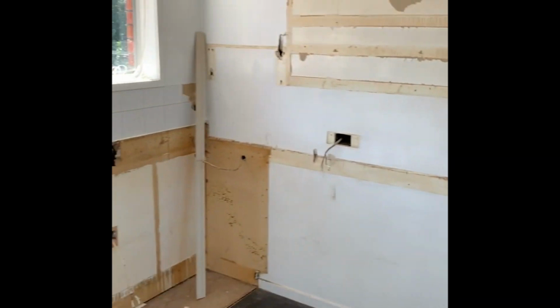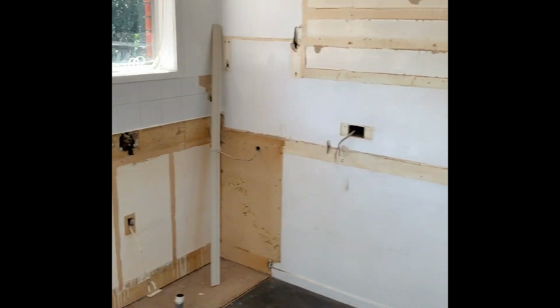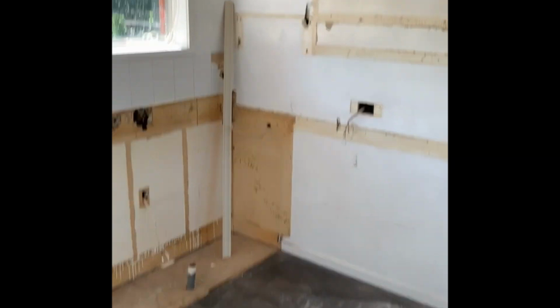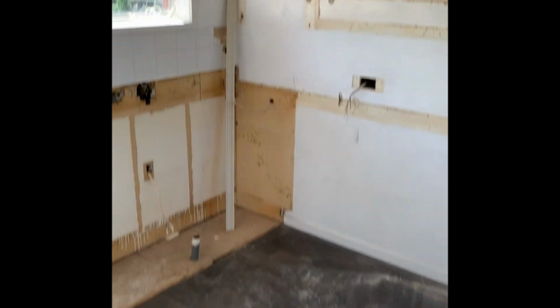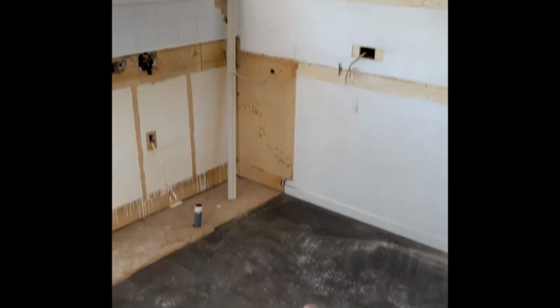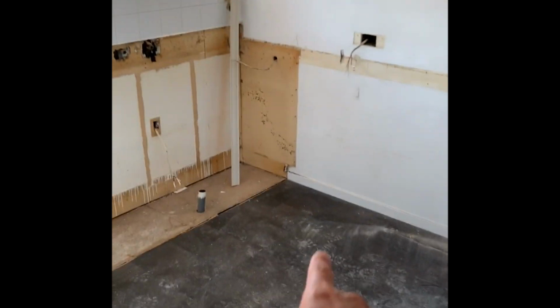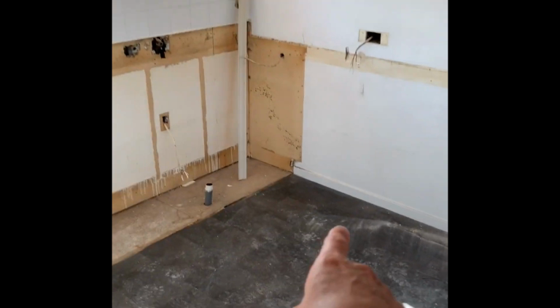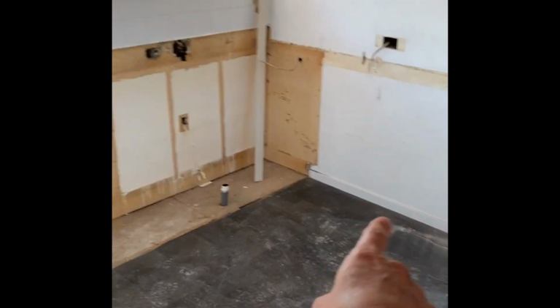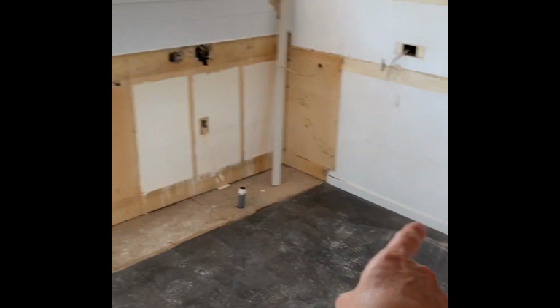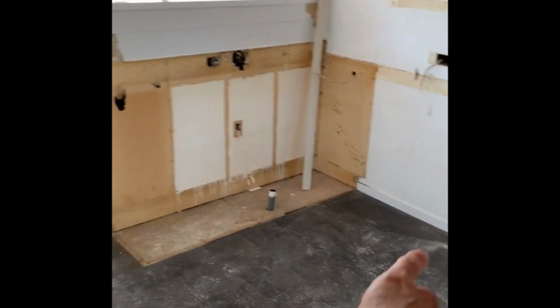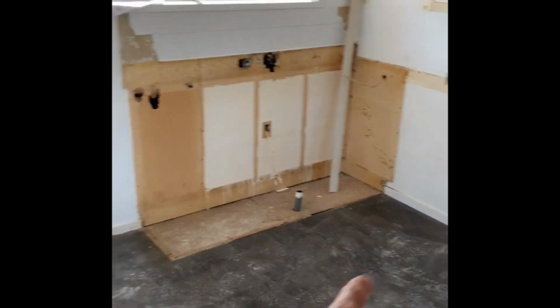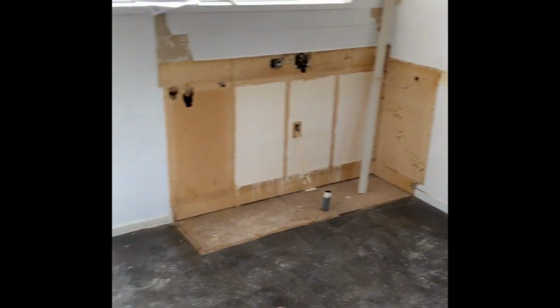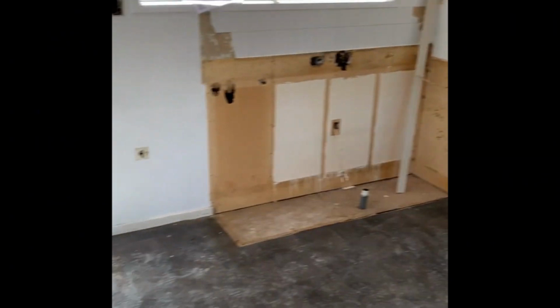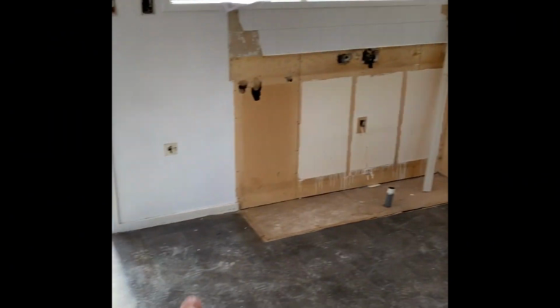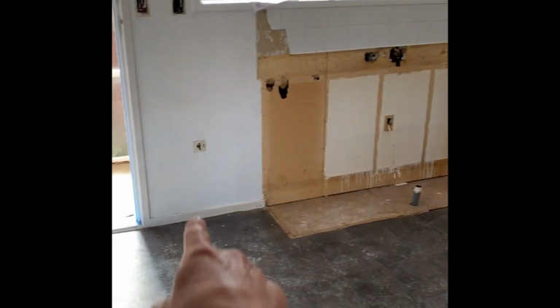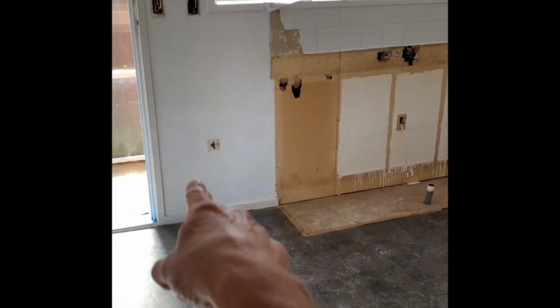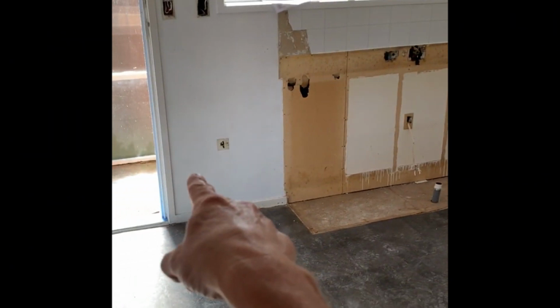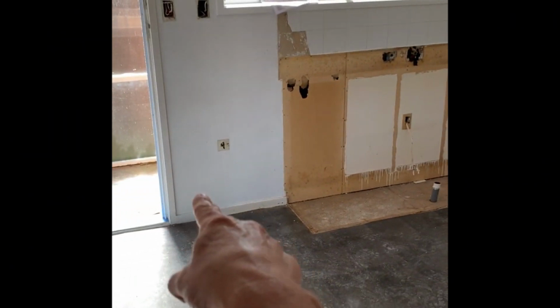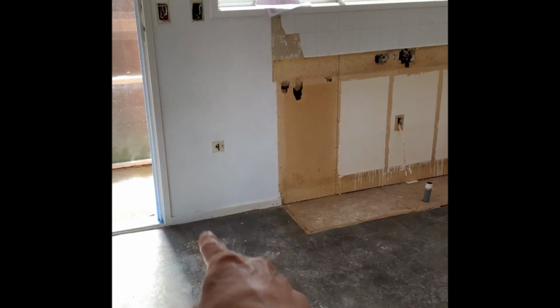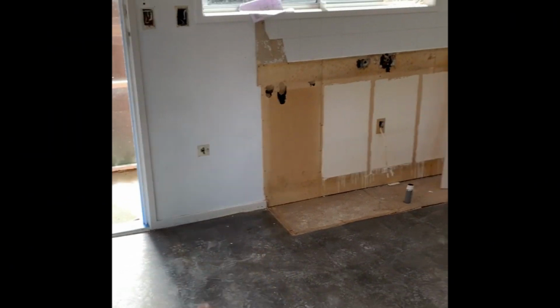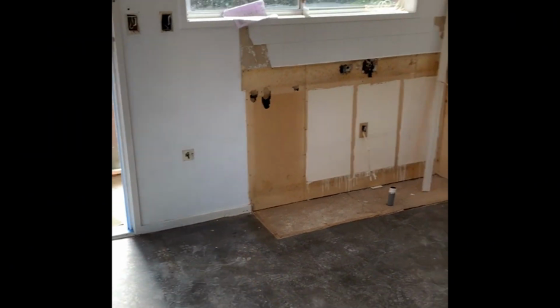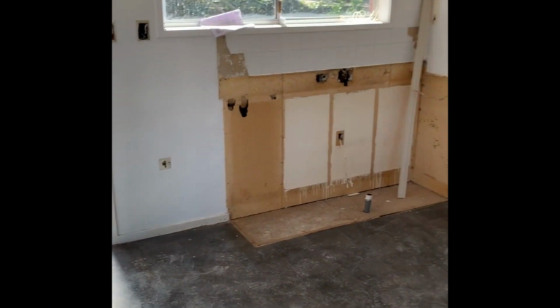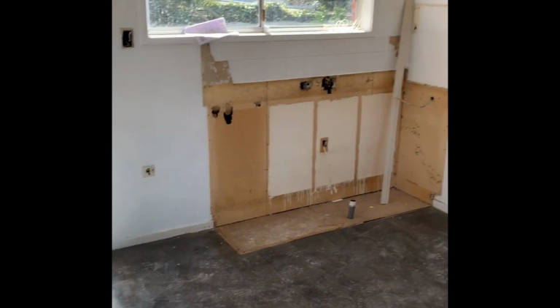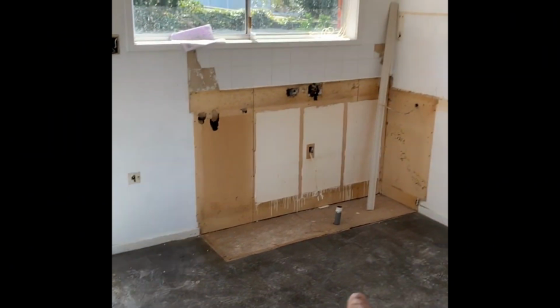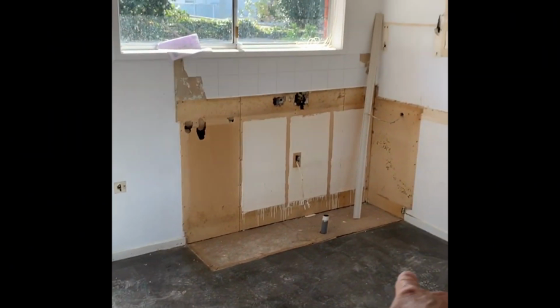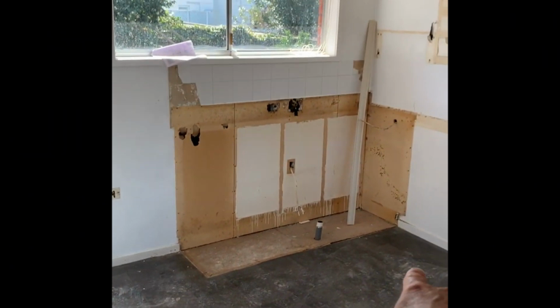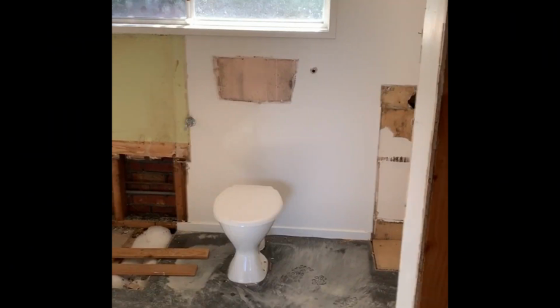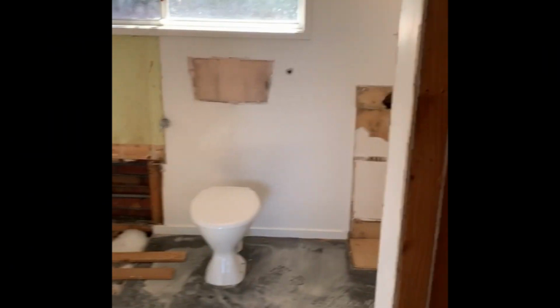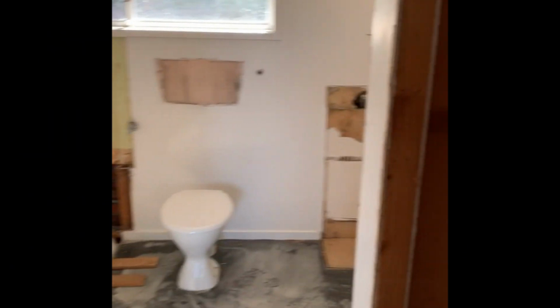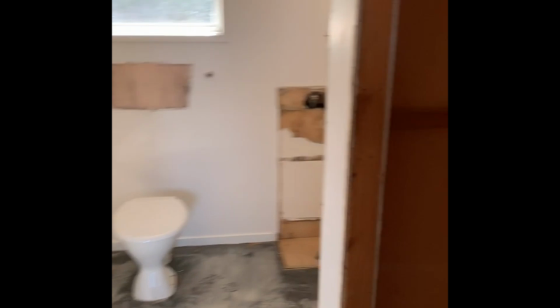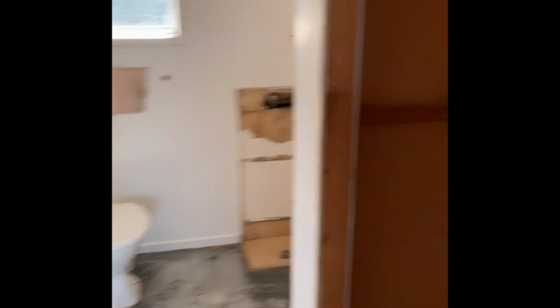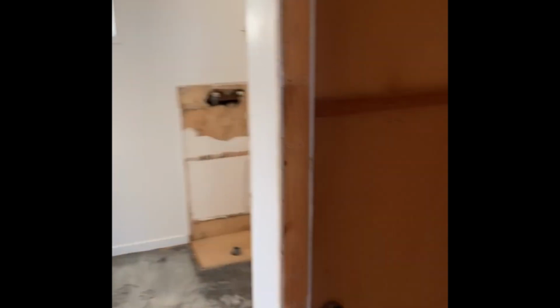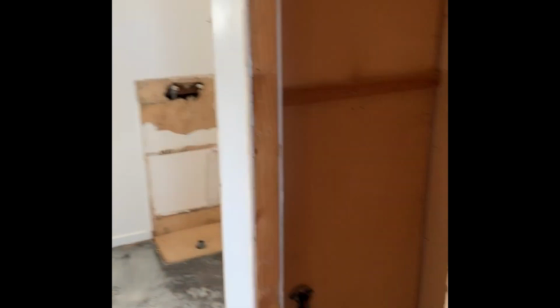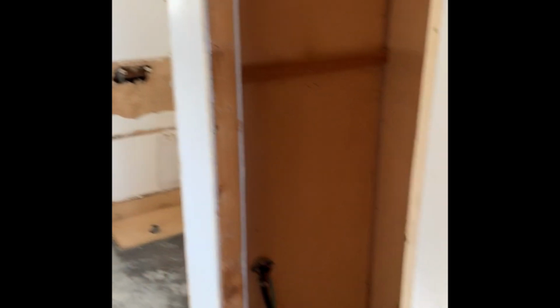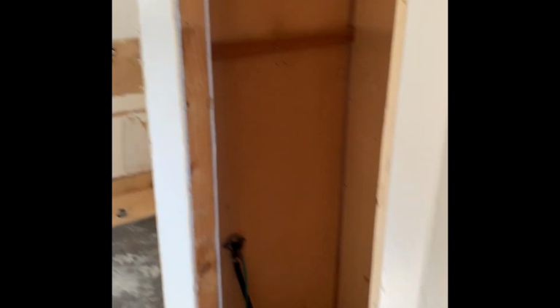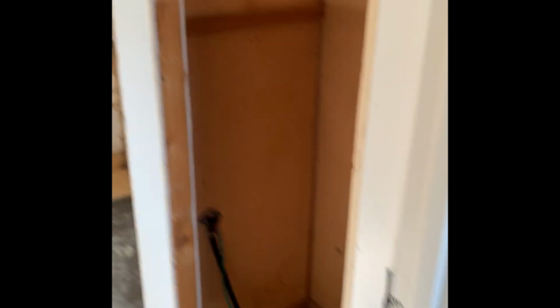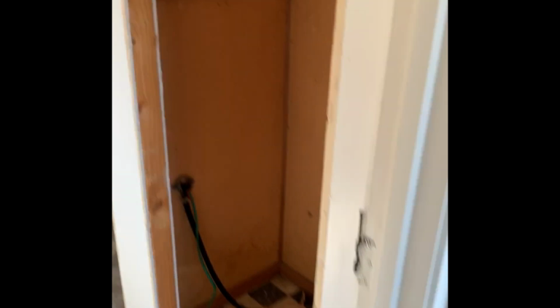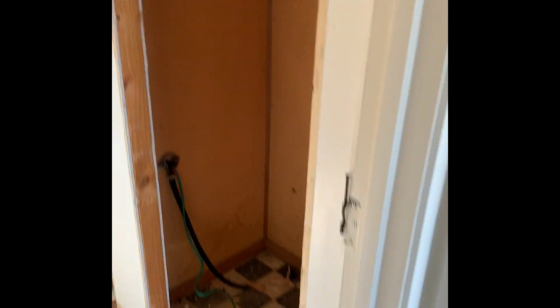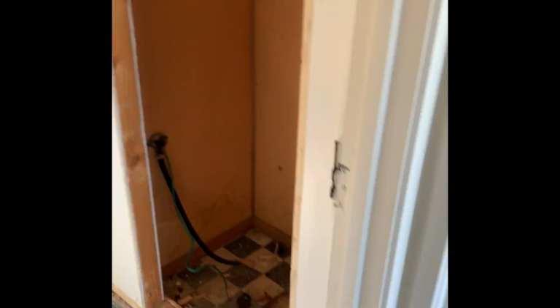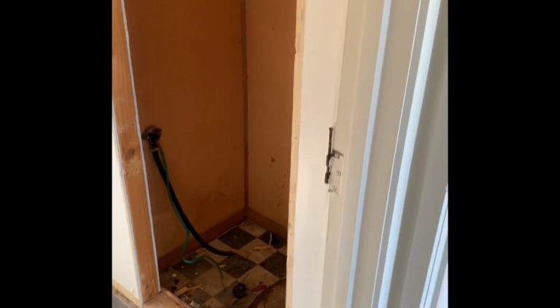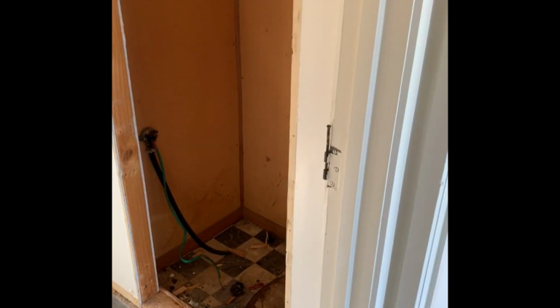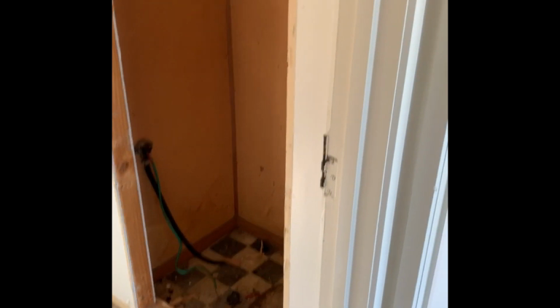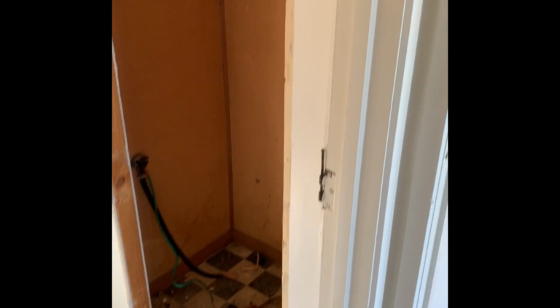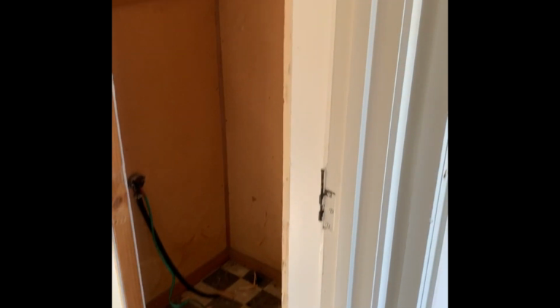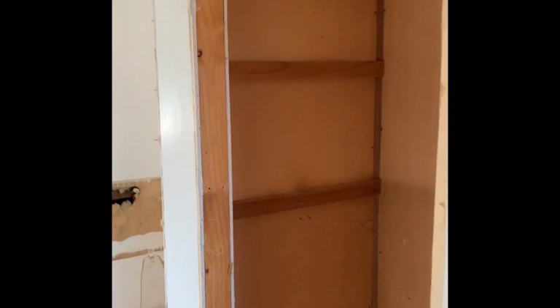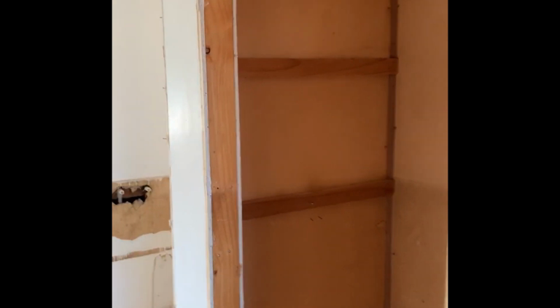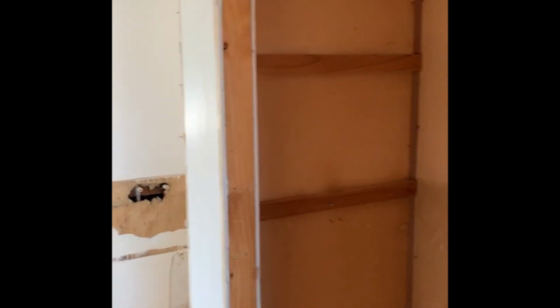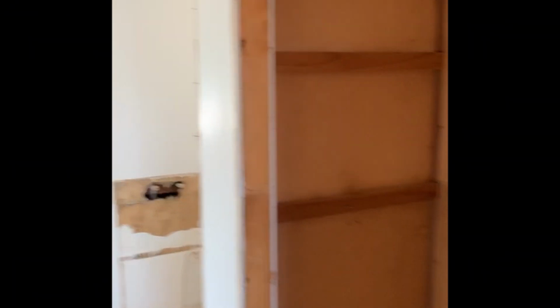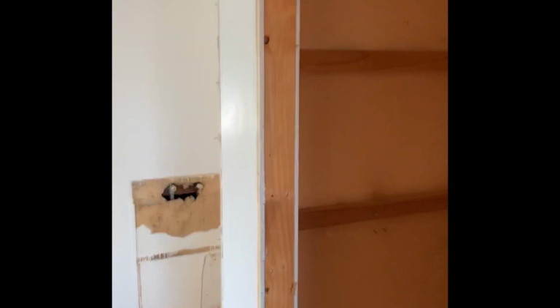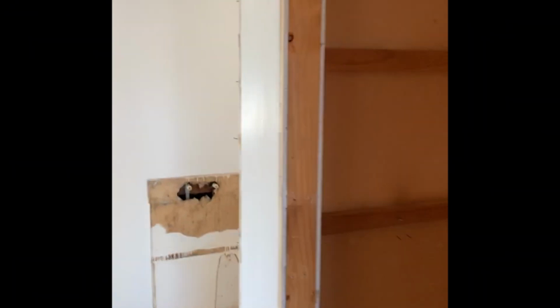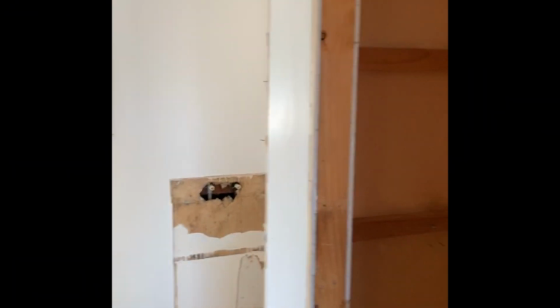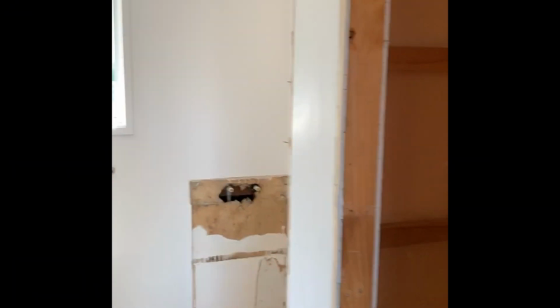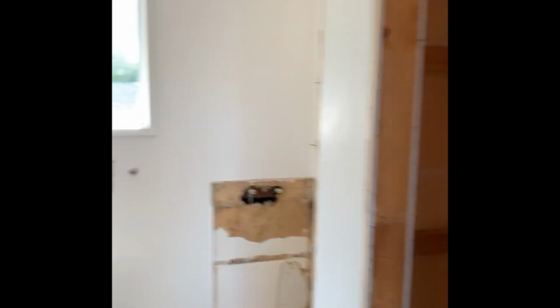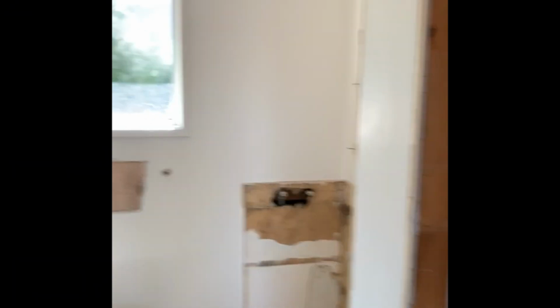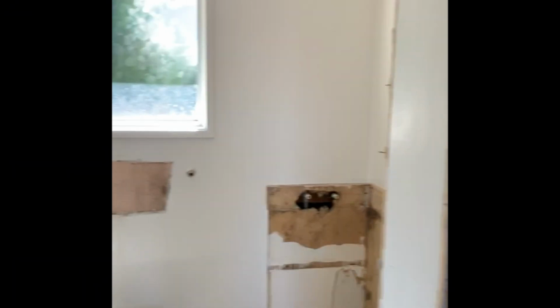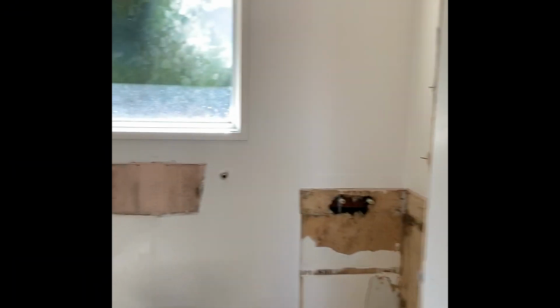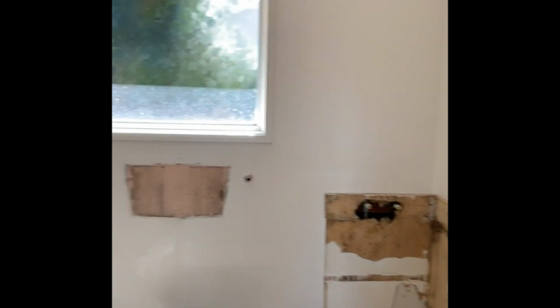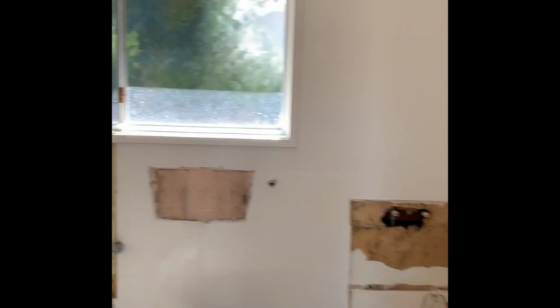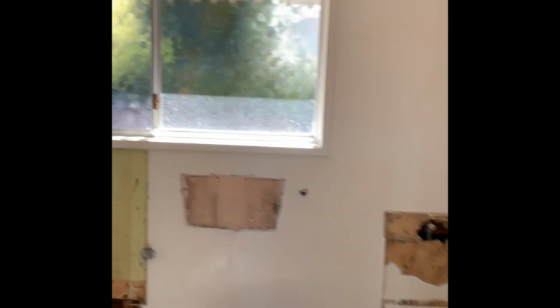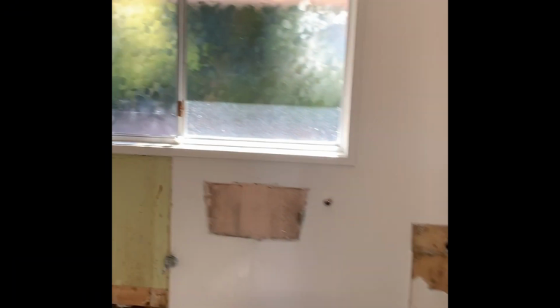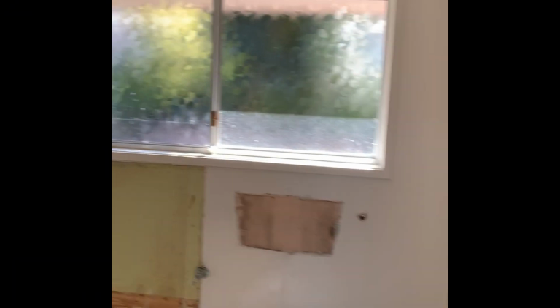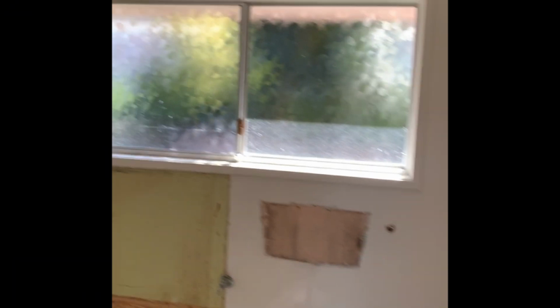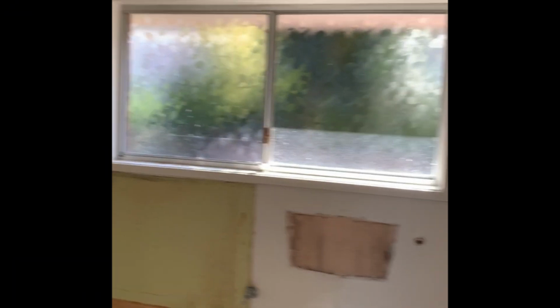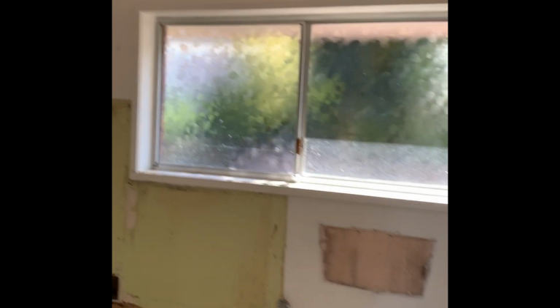So you can see where the bathroom is going to be. That's the old bathroom — new toilet. For the old bathroom, that's going to be the new bedroom.